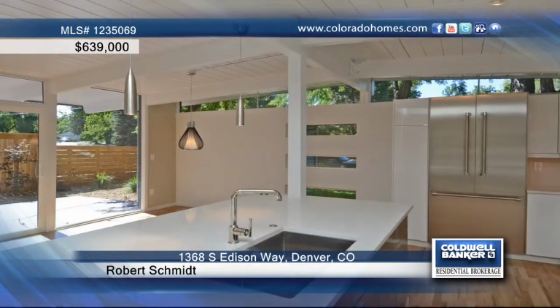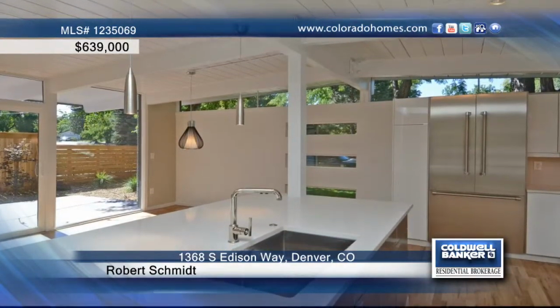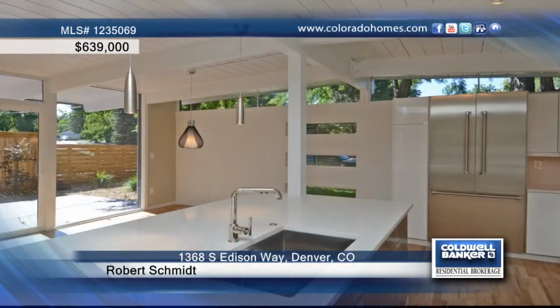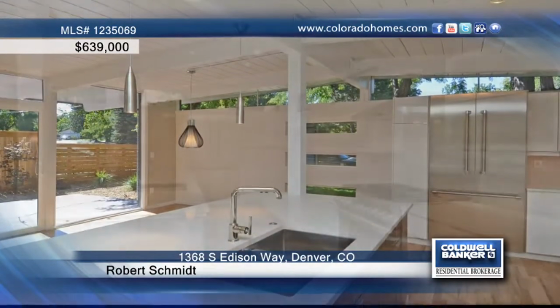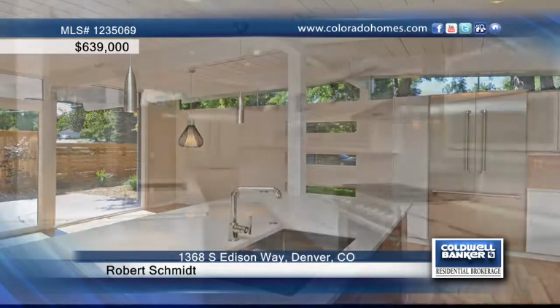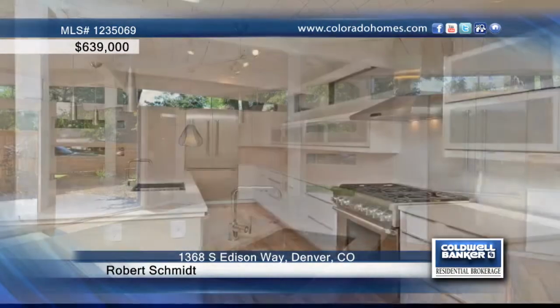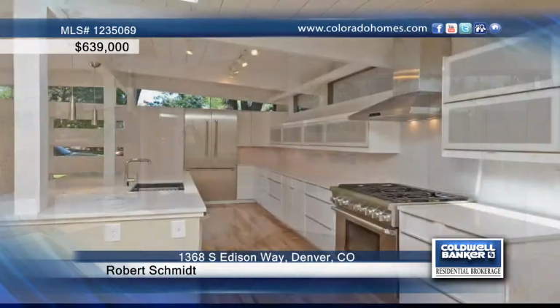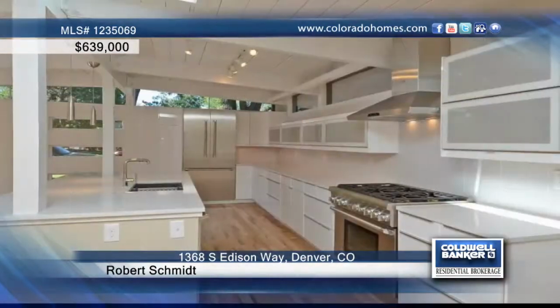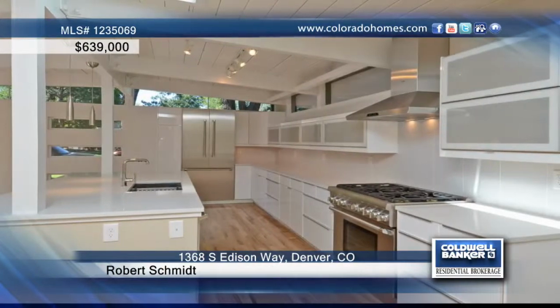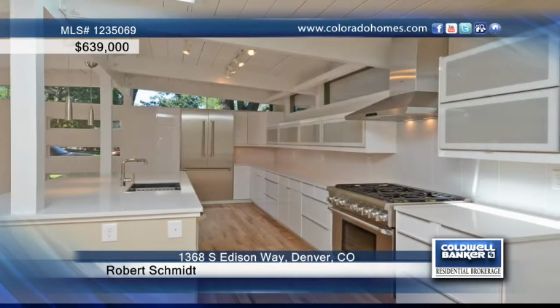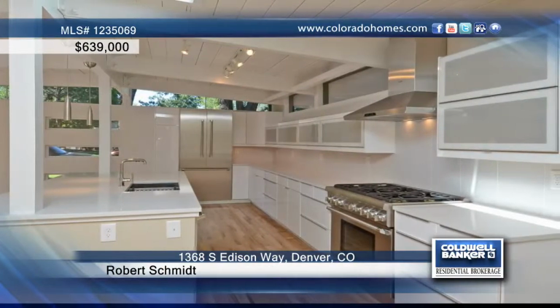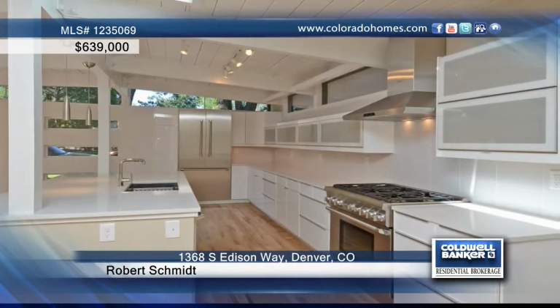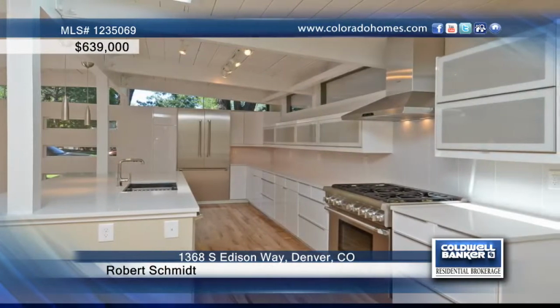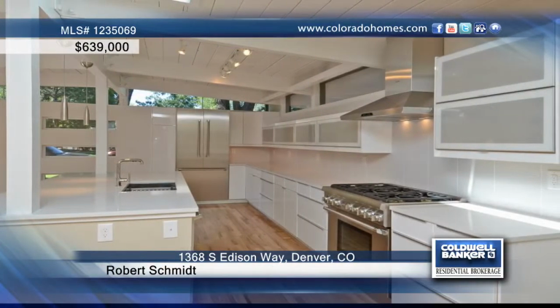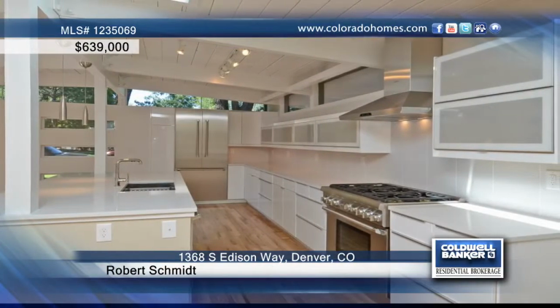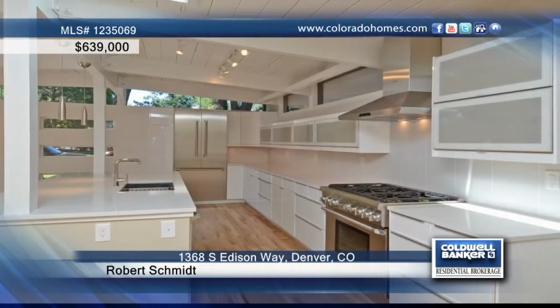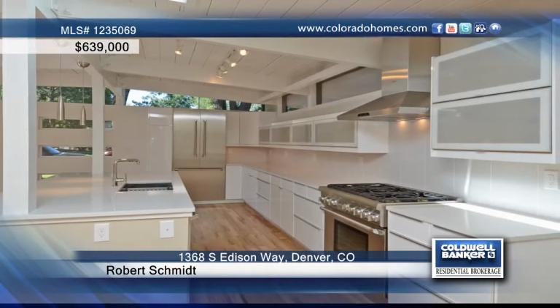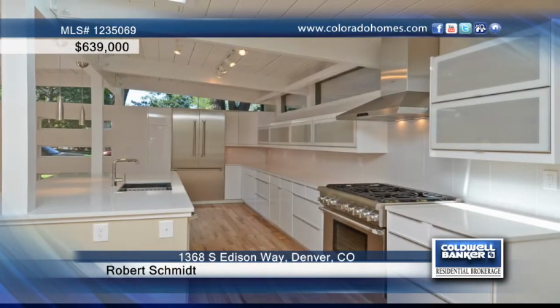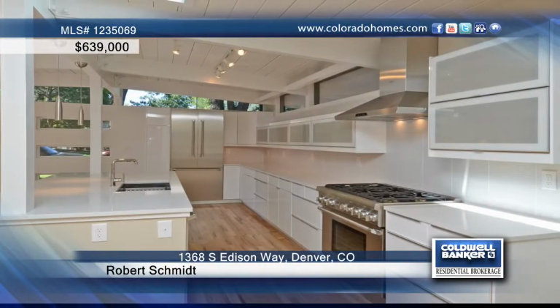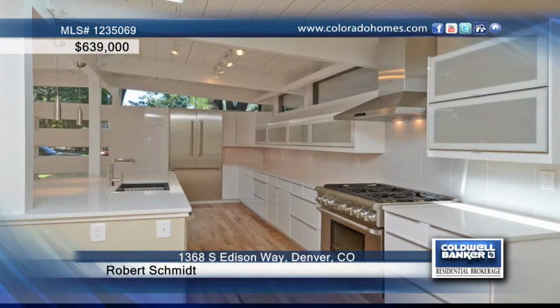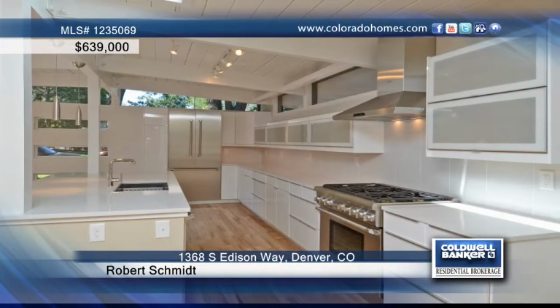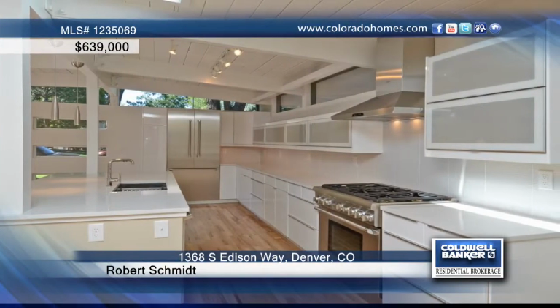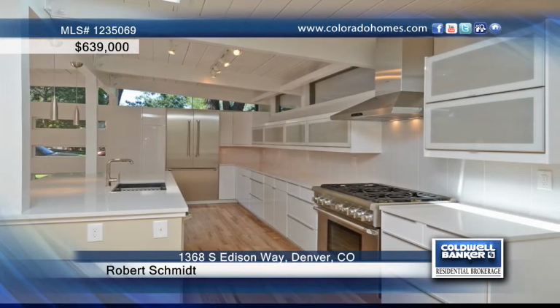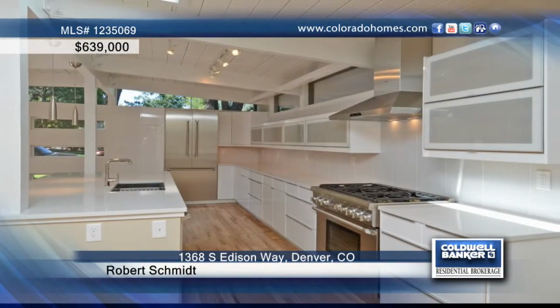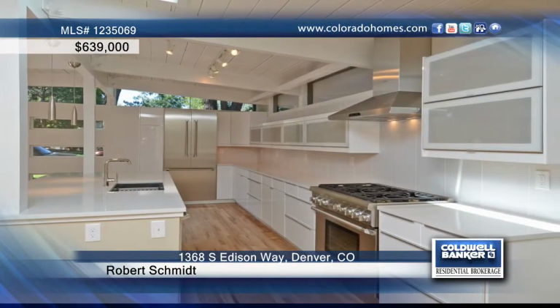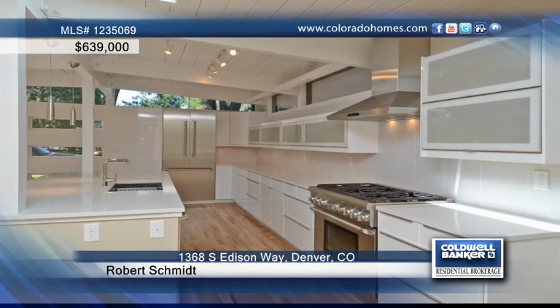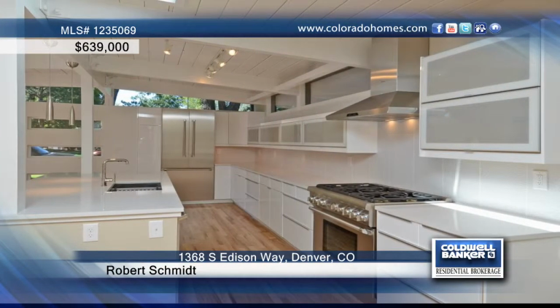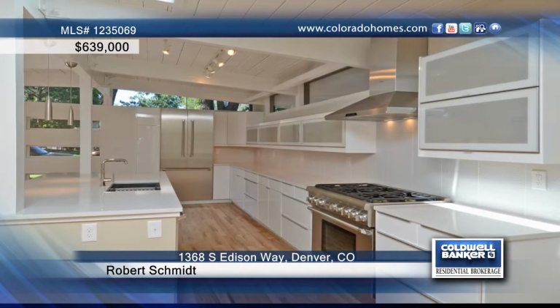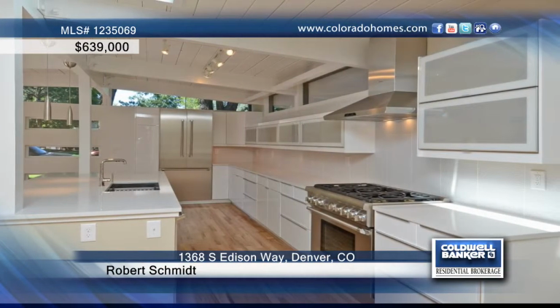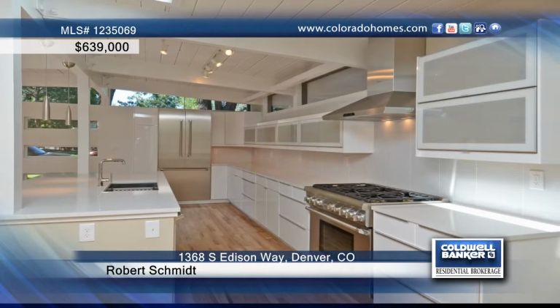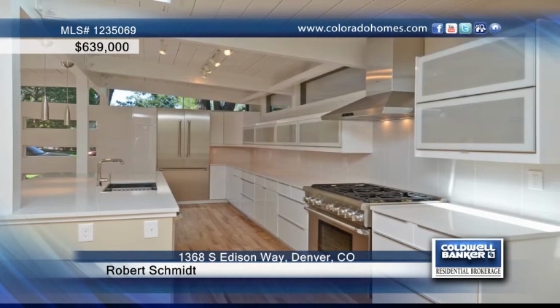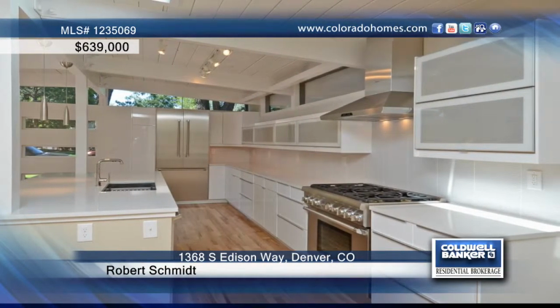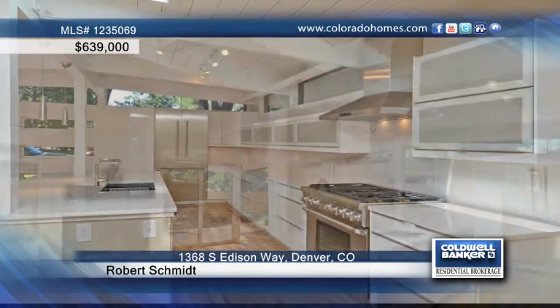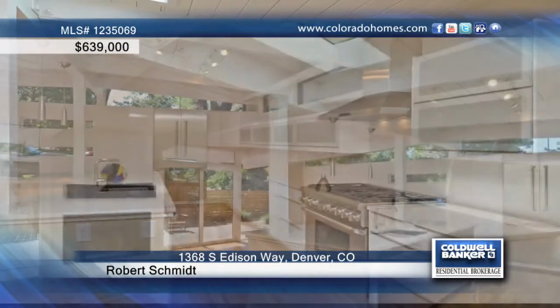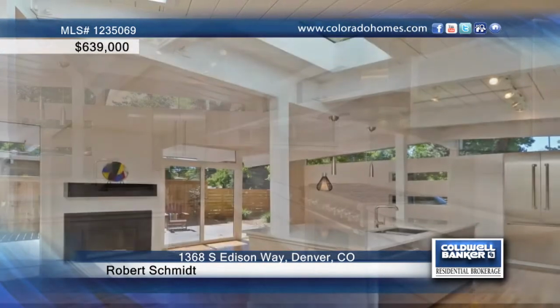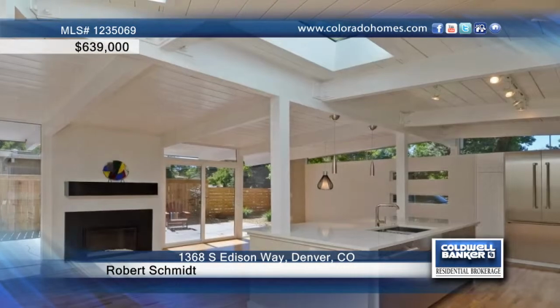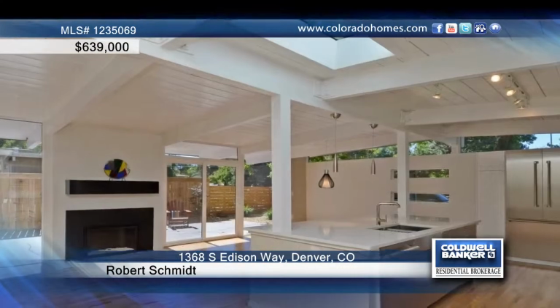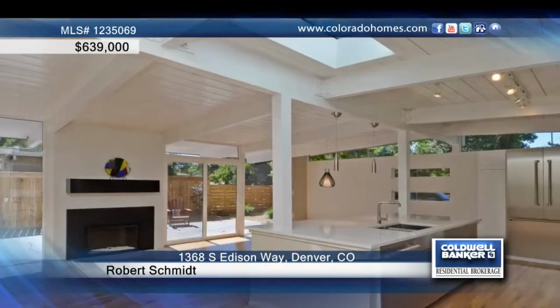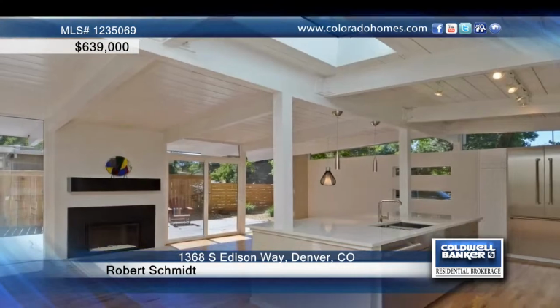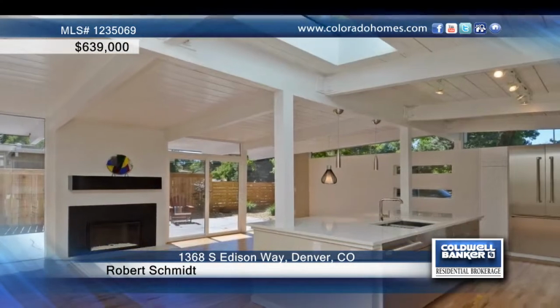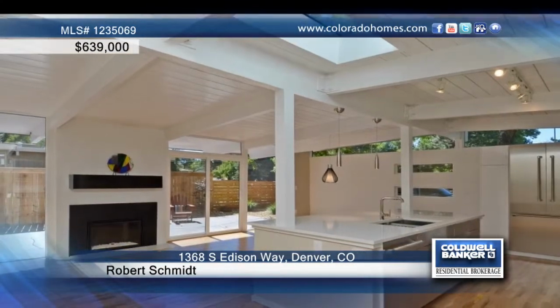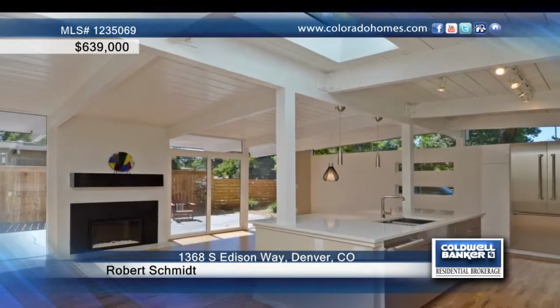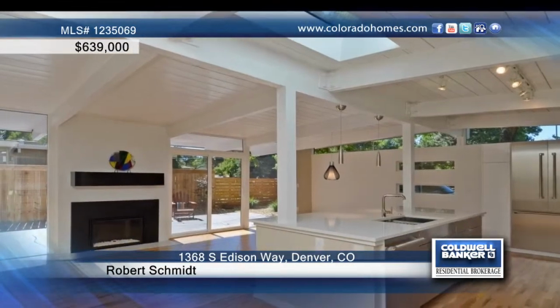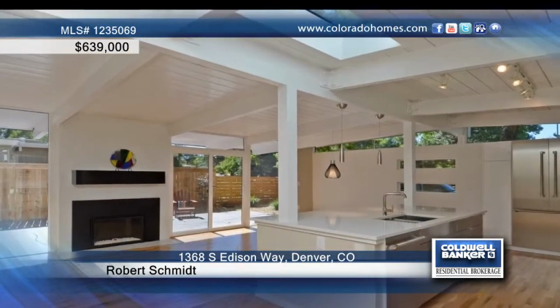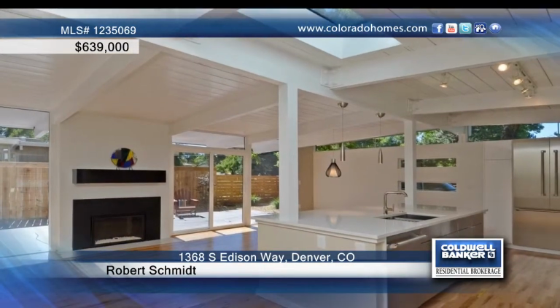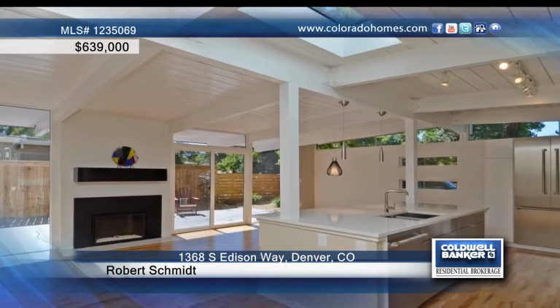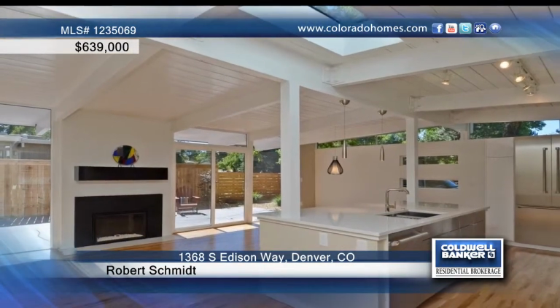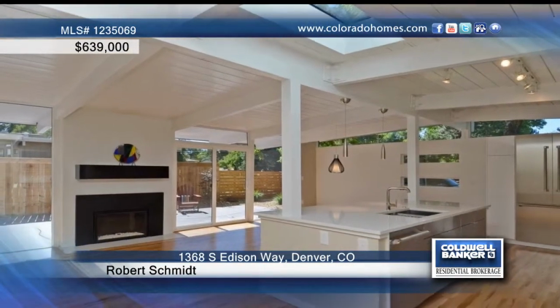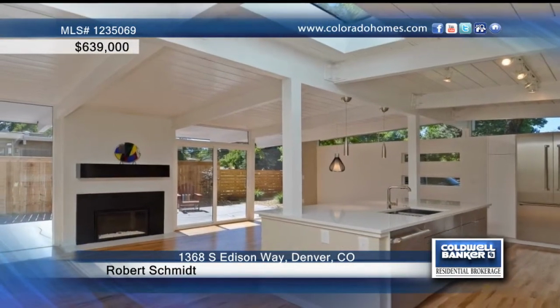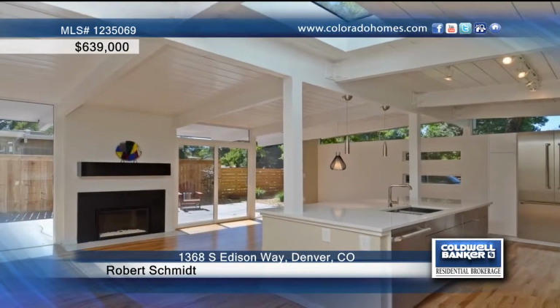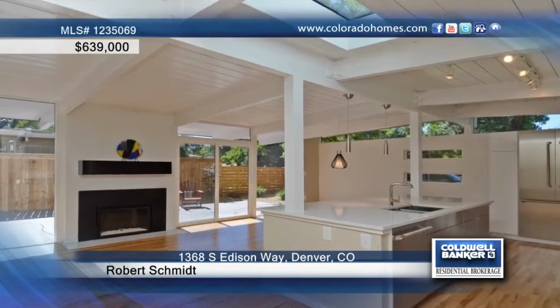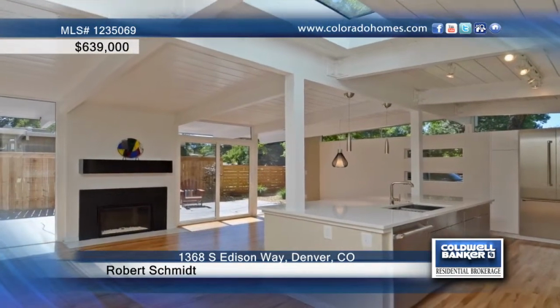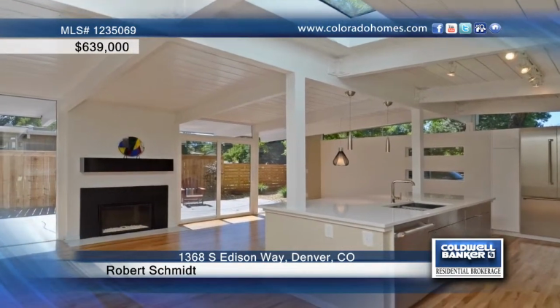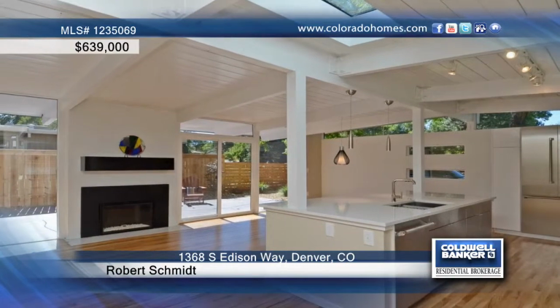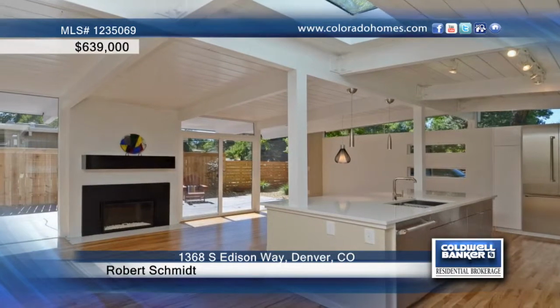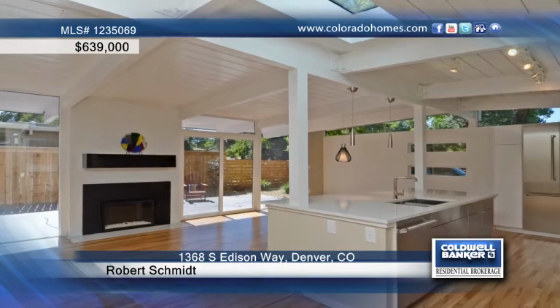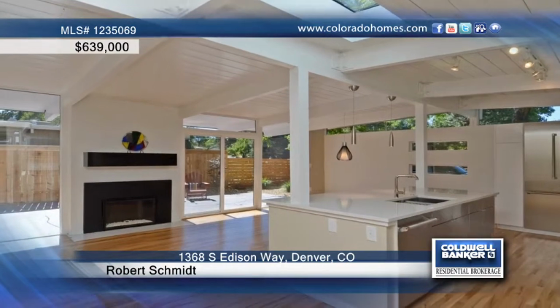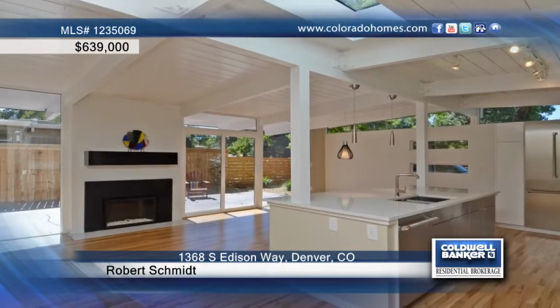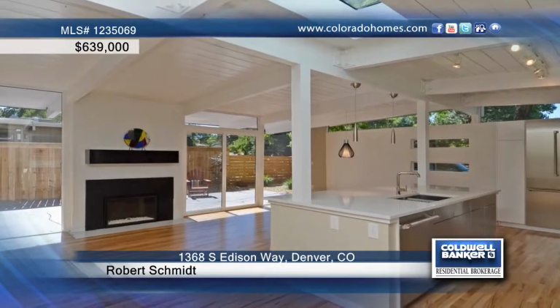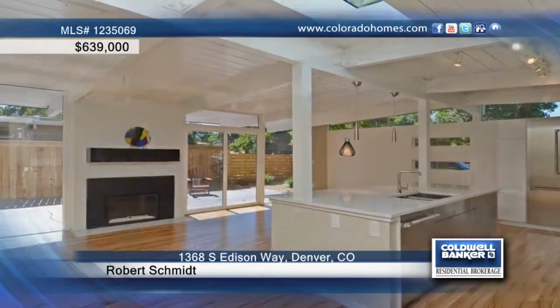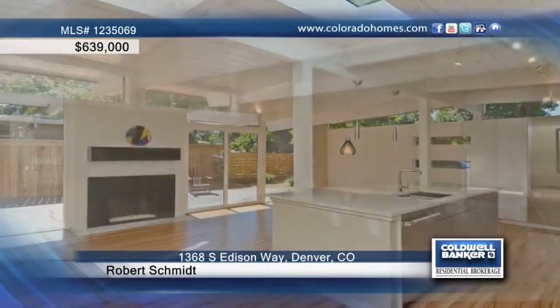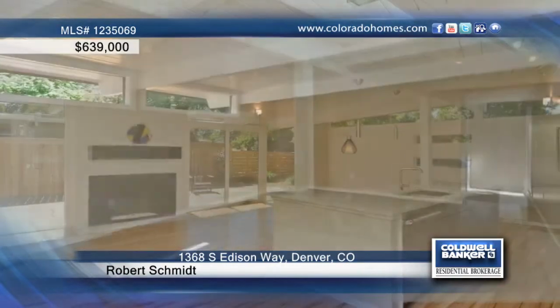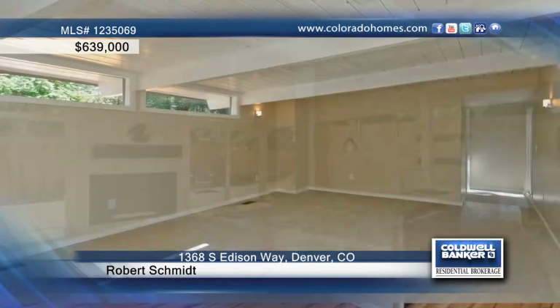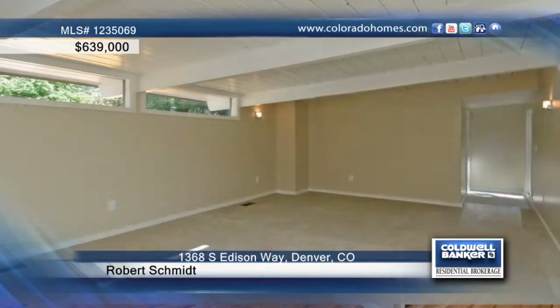Enjoy a brand new kitchen with chic European cabinets, commercial grade Thermador appliance package, sleek quartz countertops, and a custom lighting scheme.